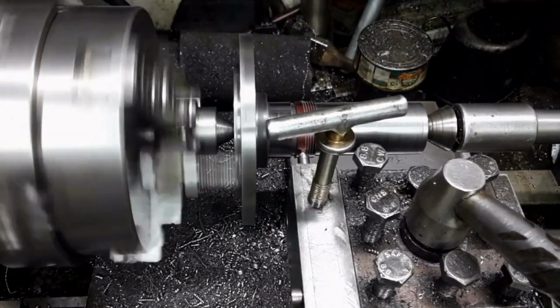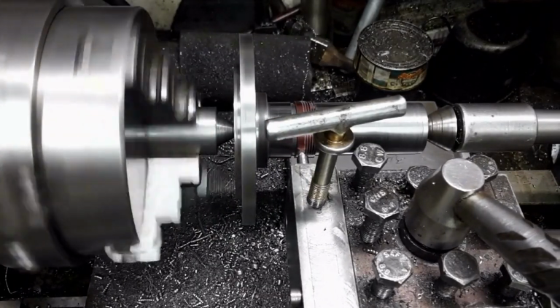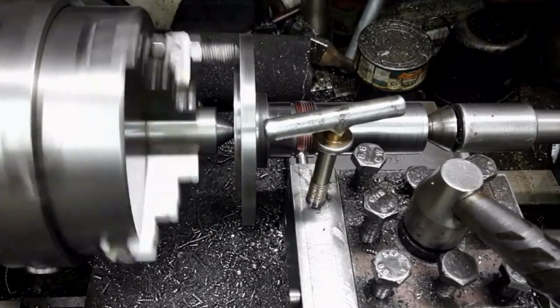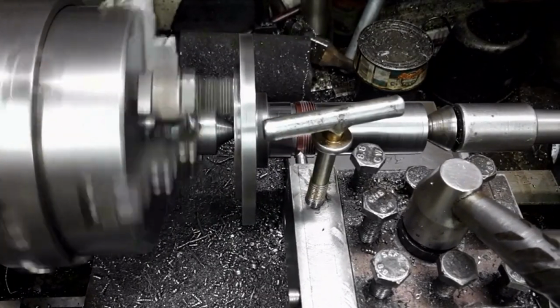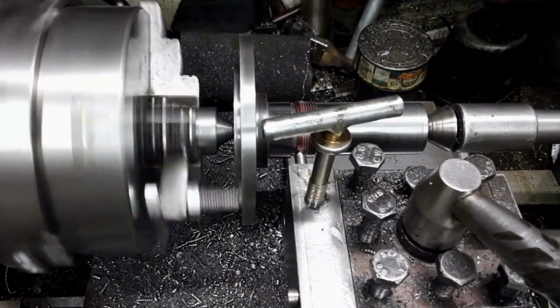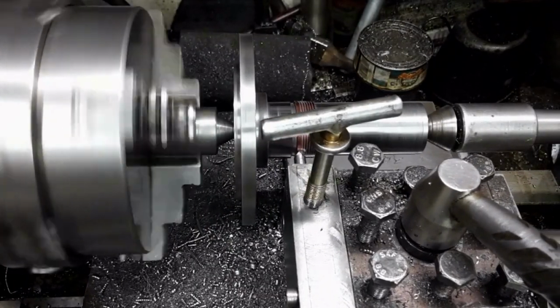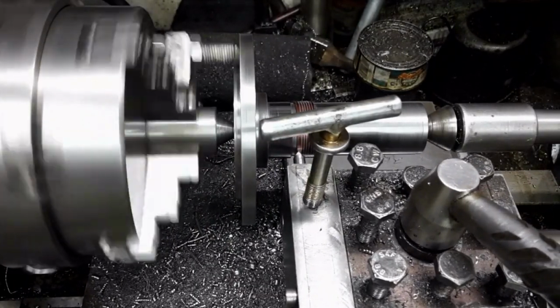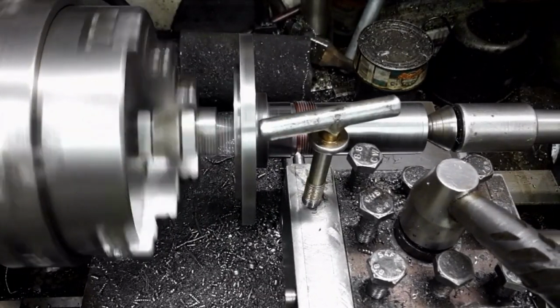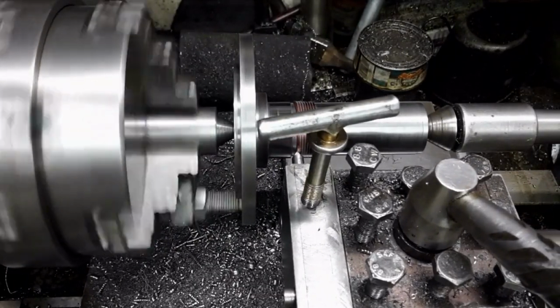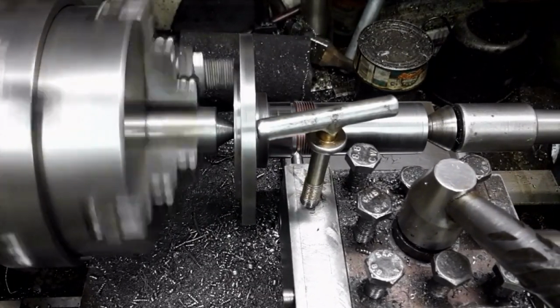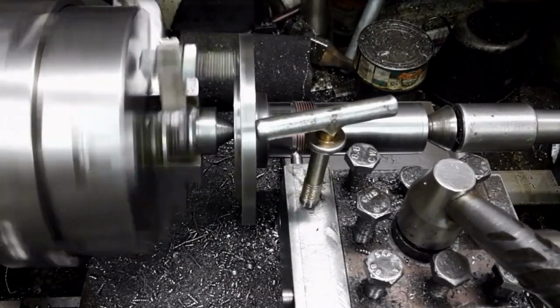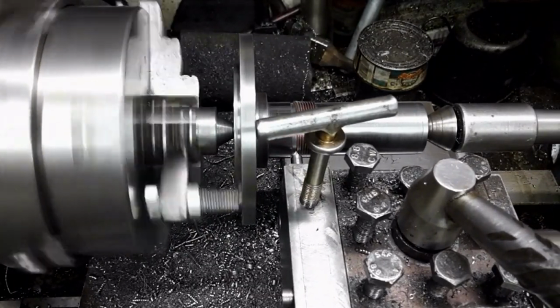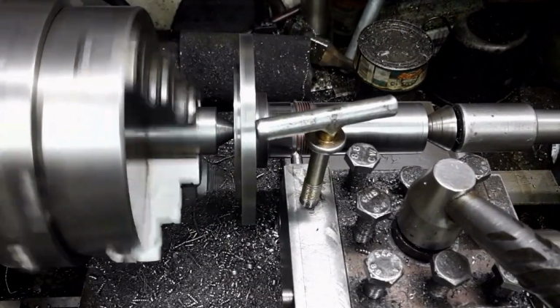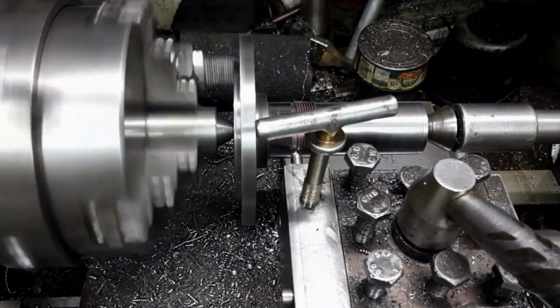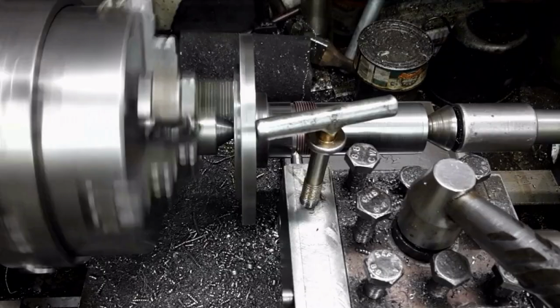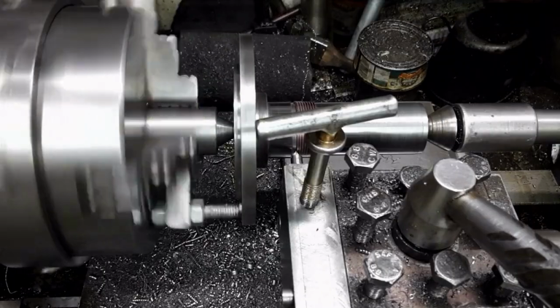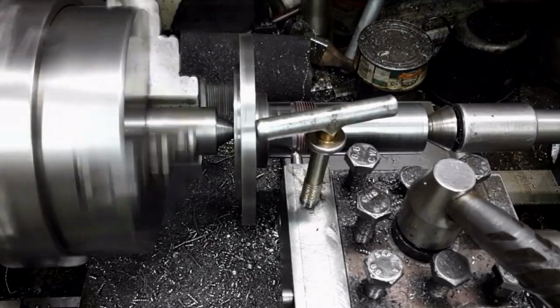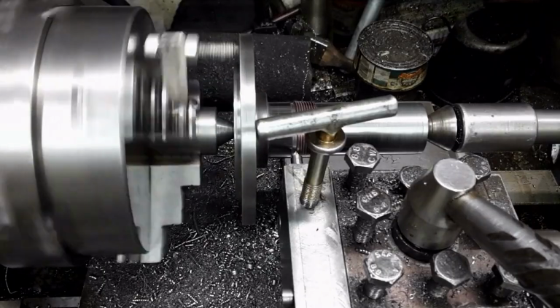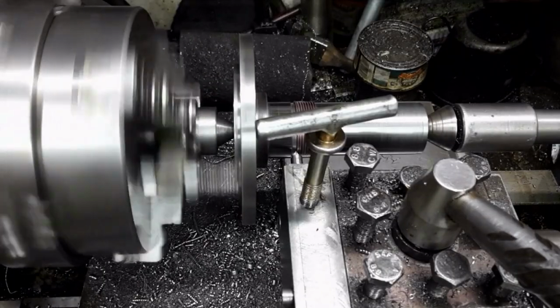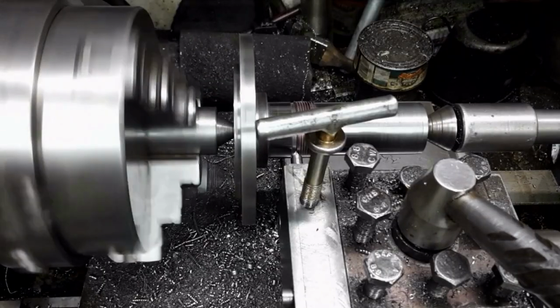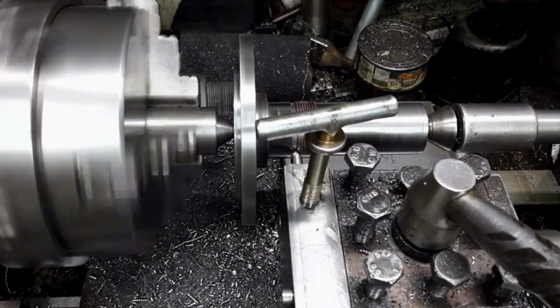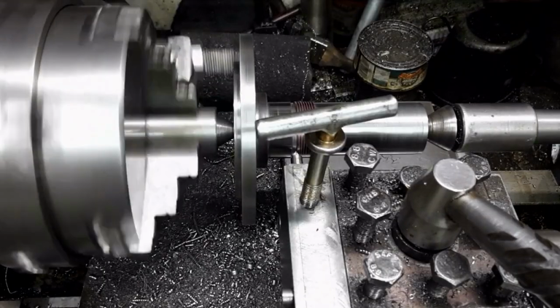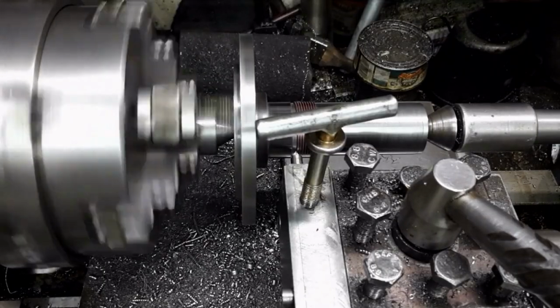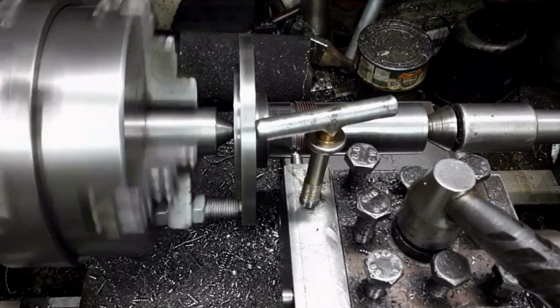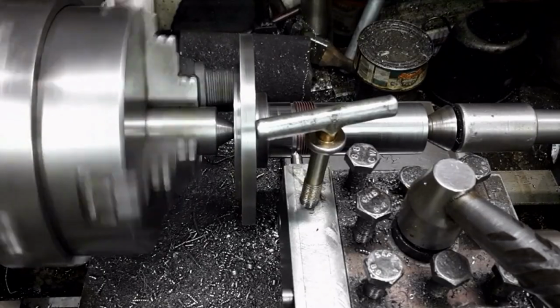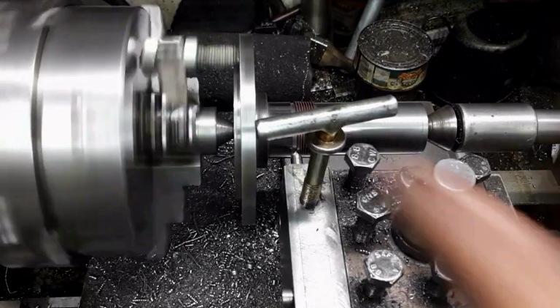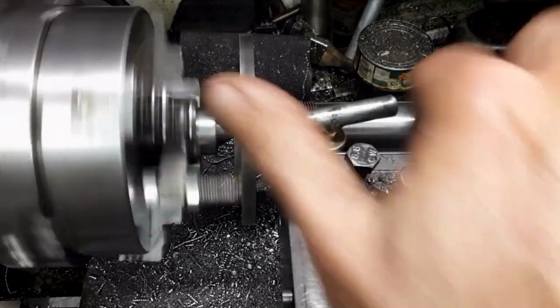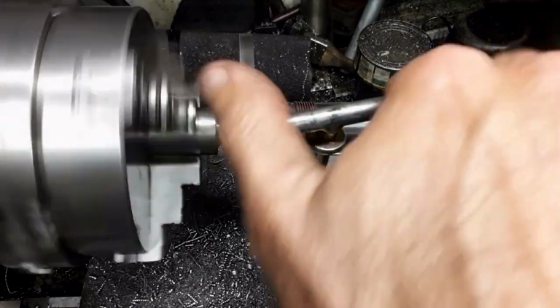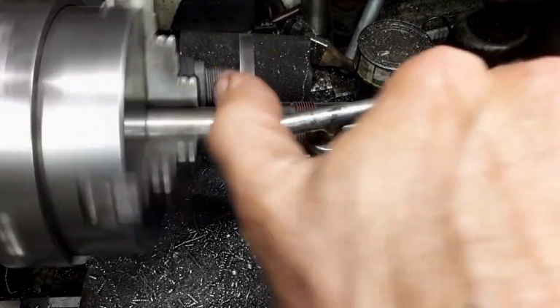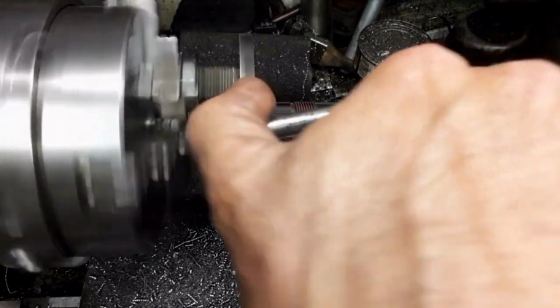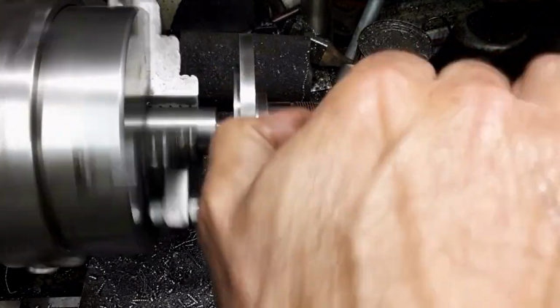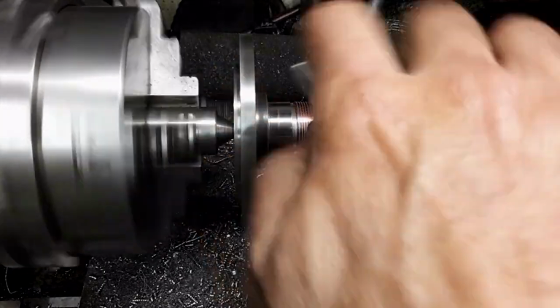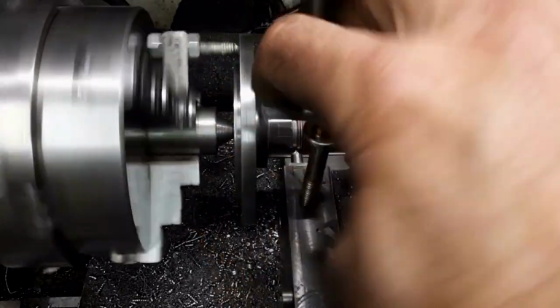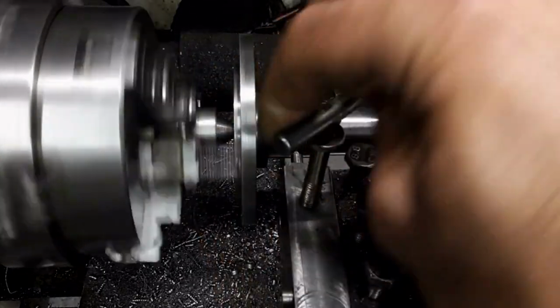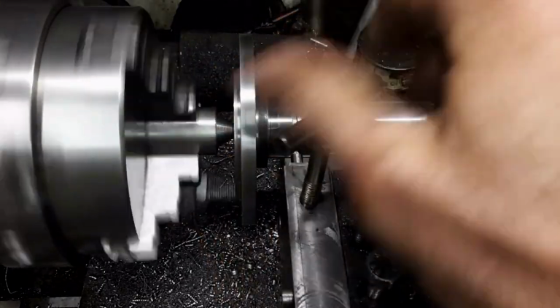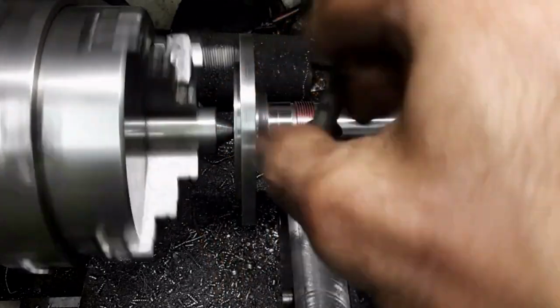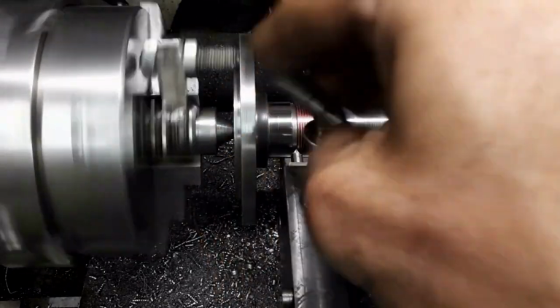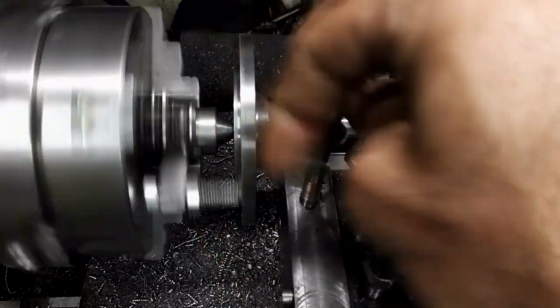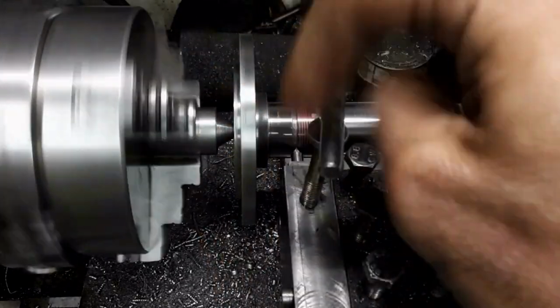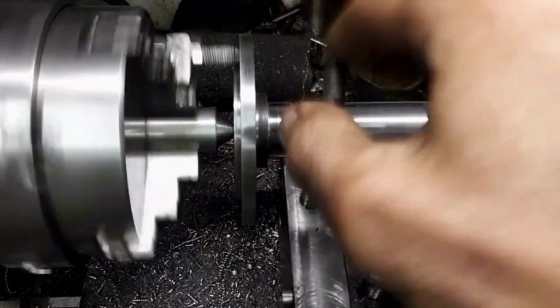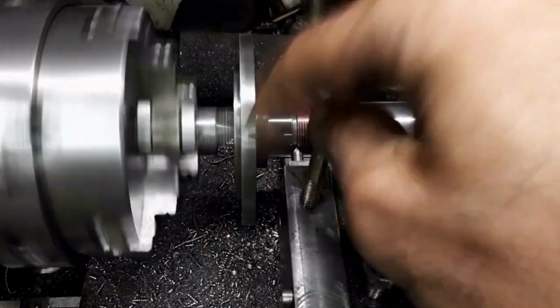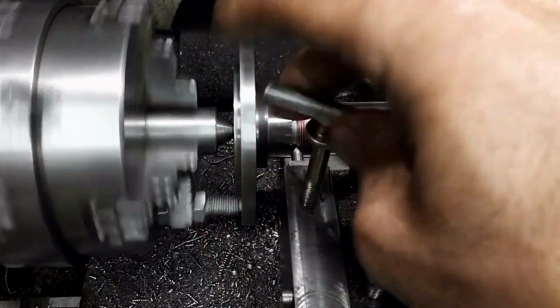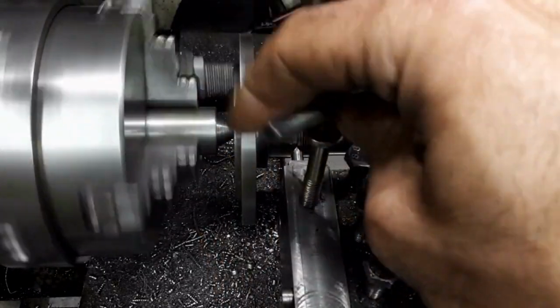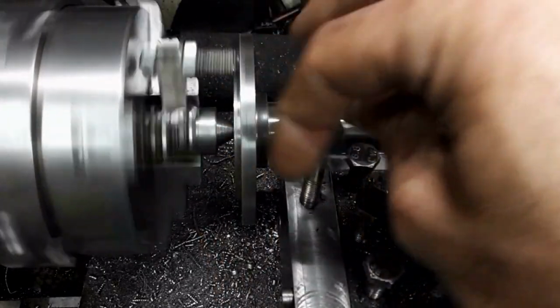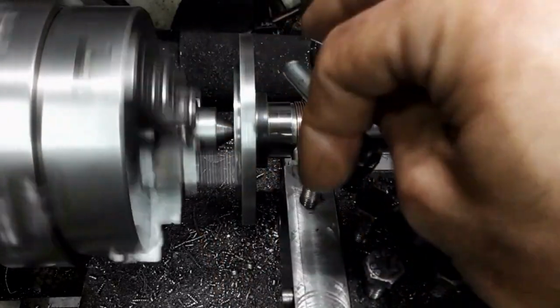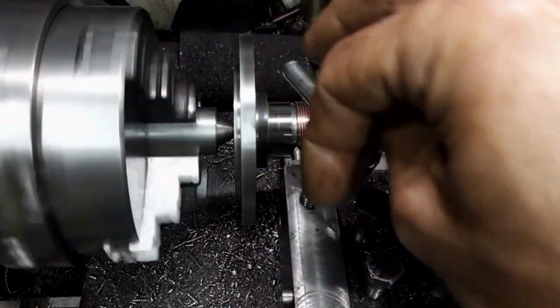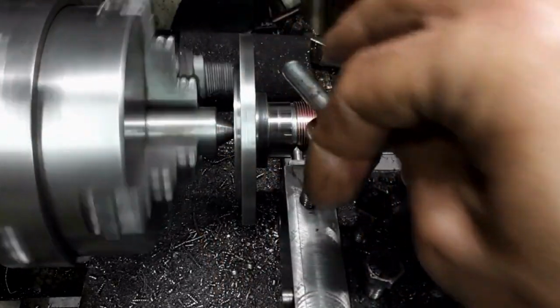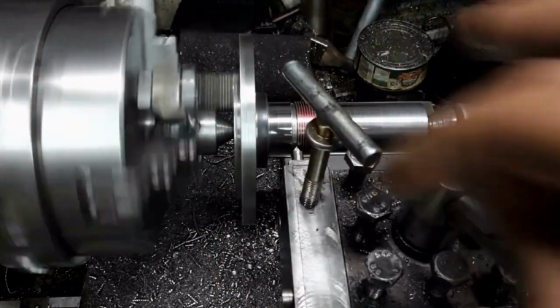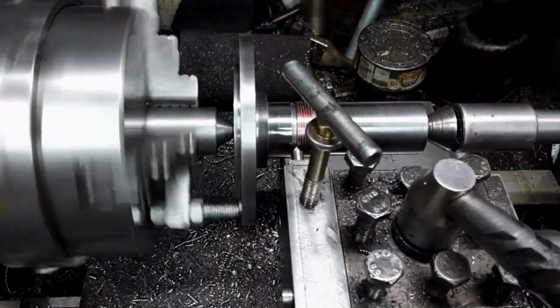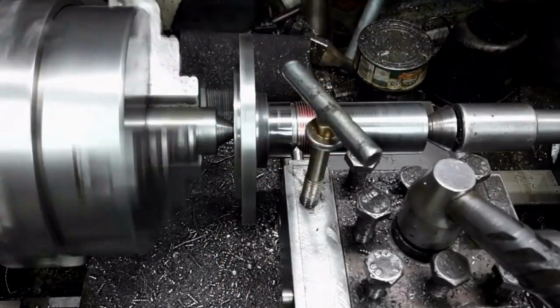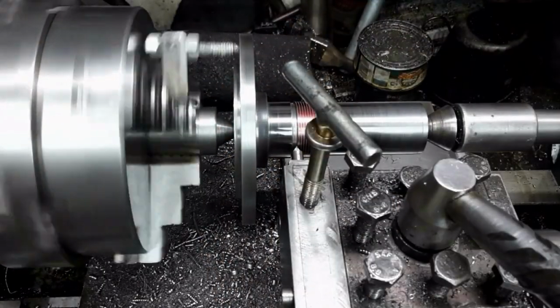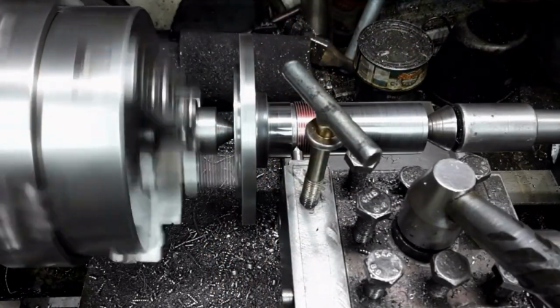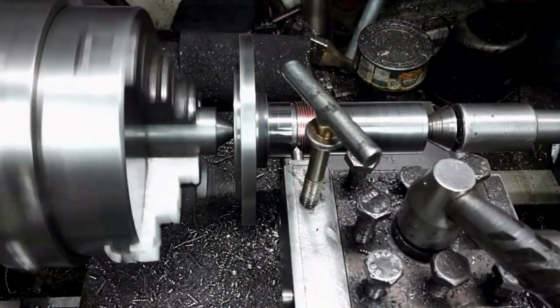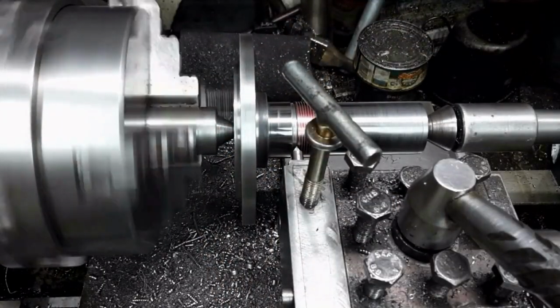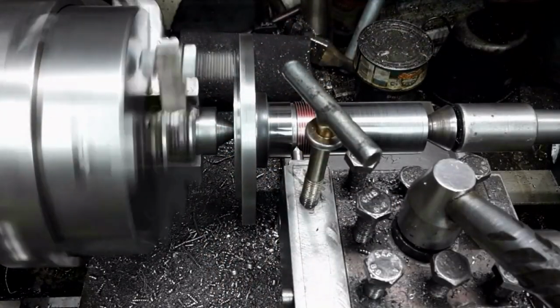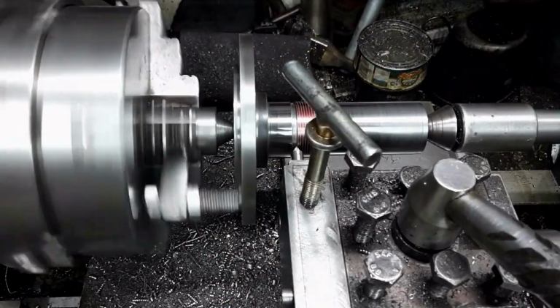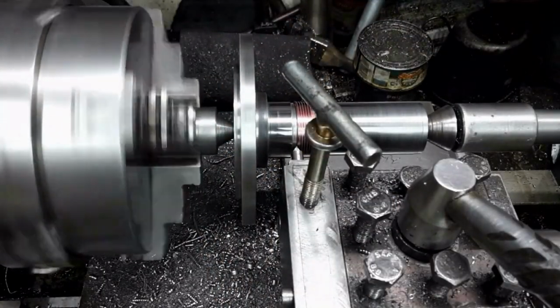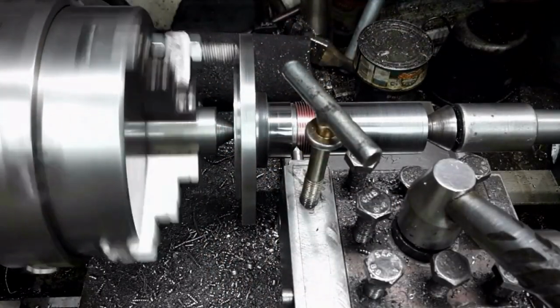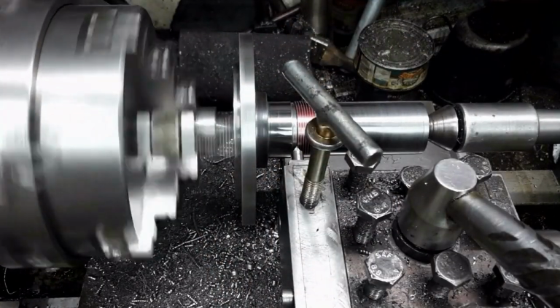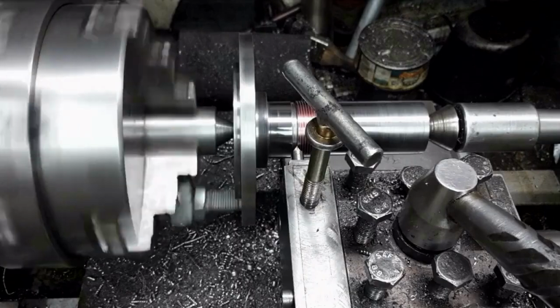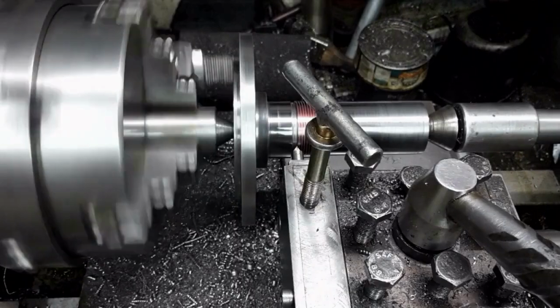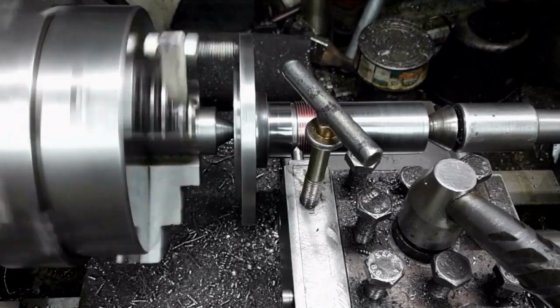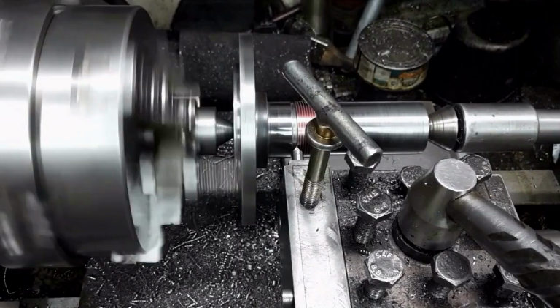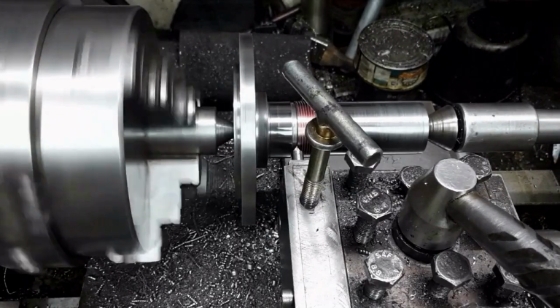Here I am using the swing-up thread tool. After making a pass, the cutting tool swings upwards to clear the workpiece.